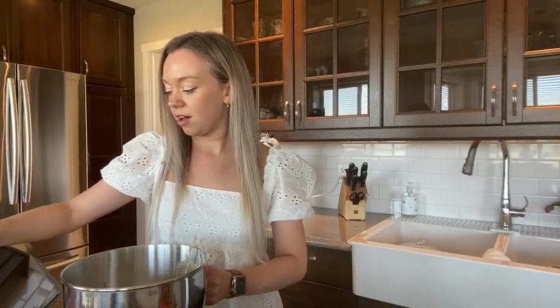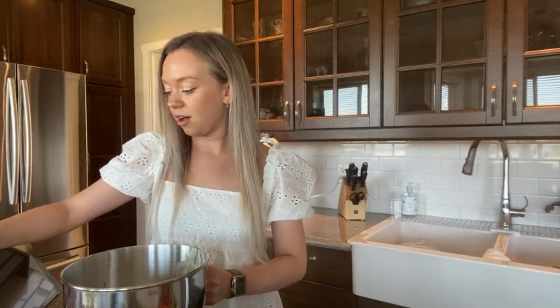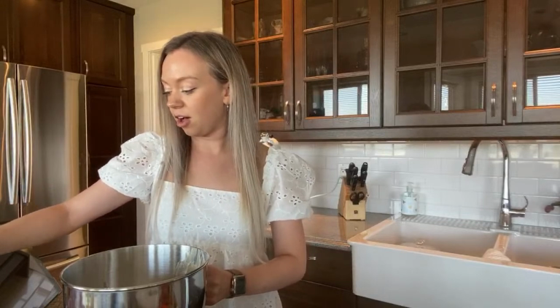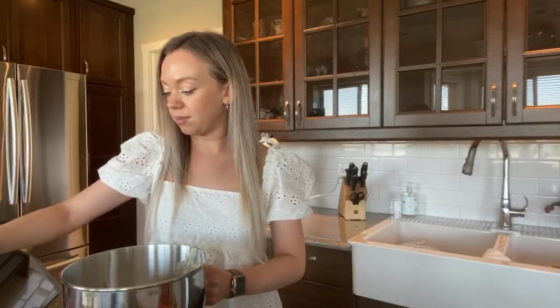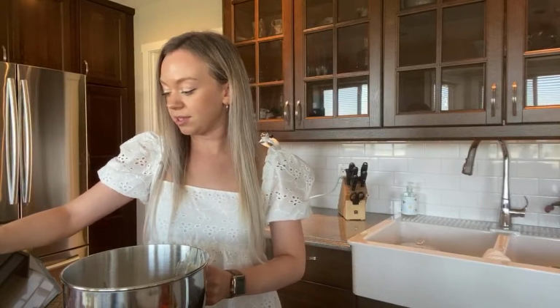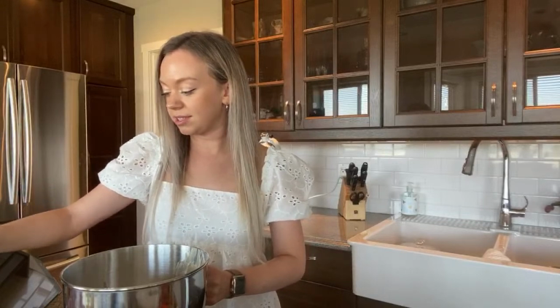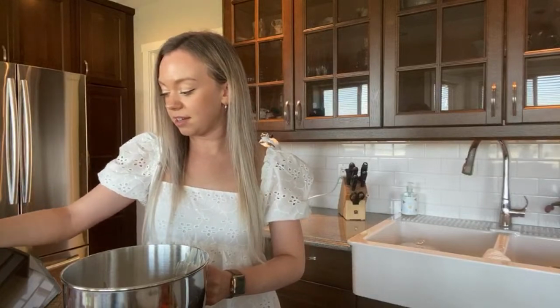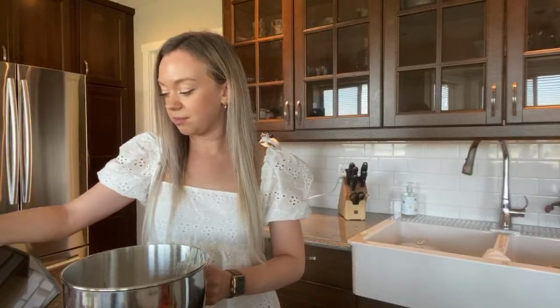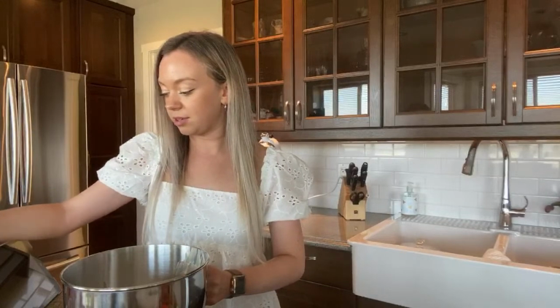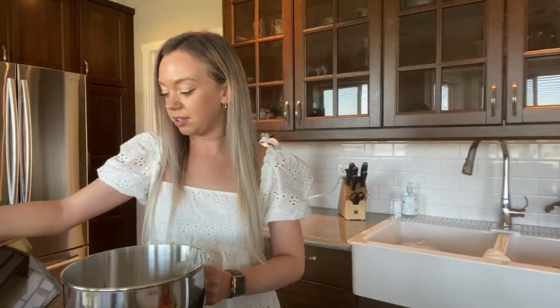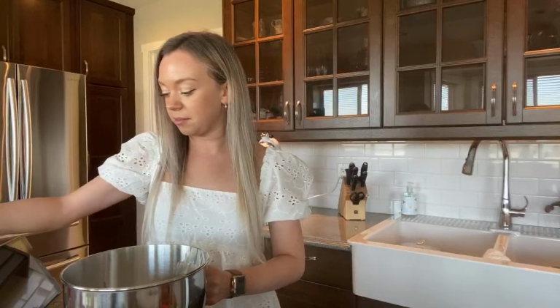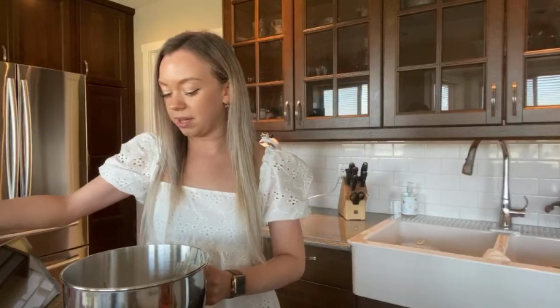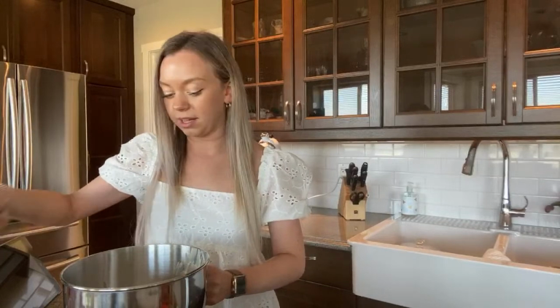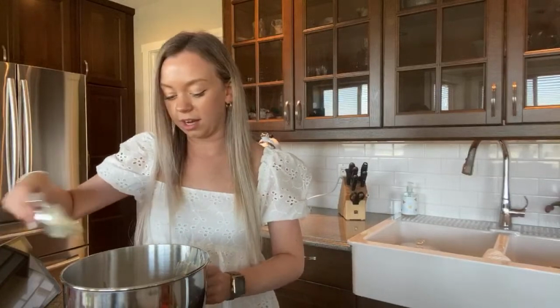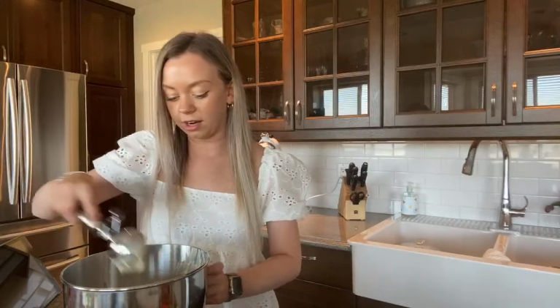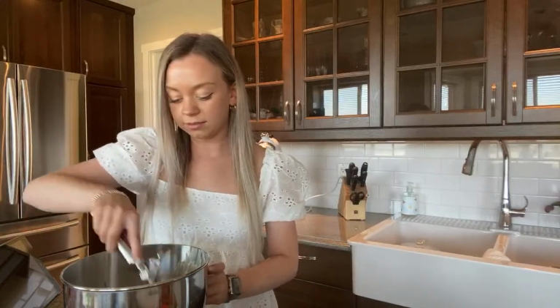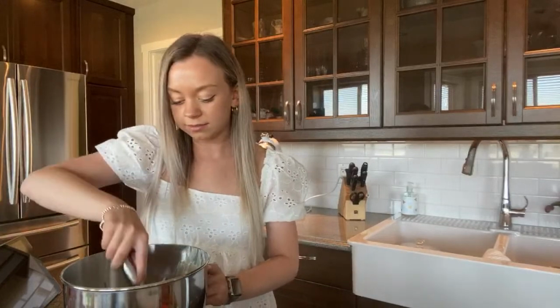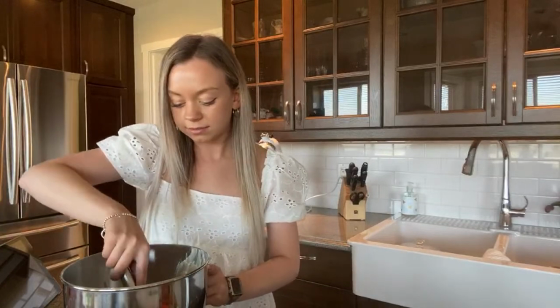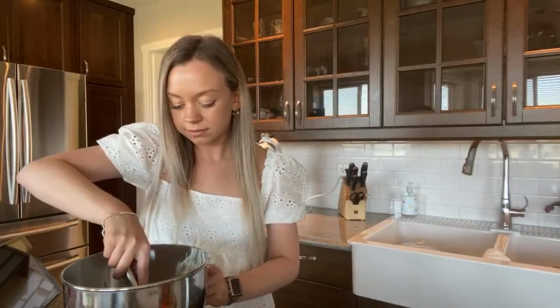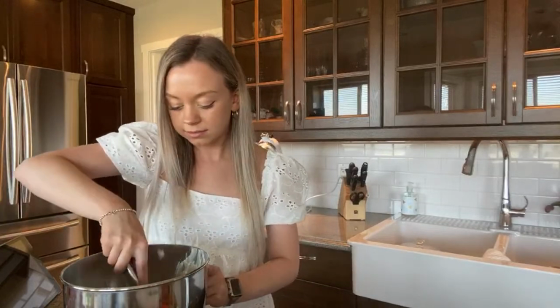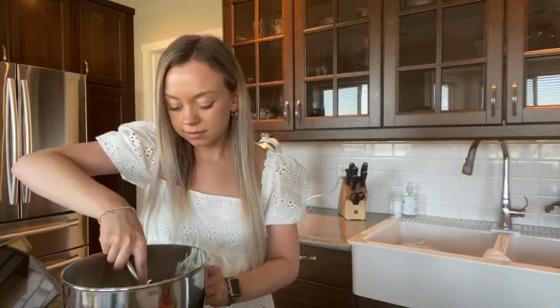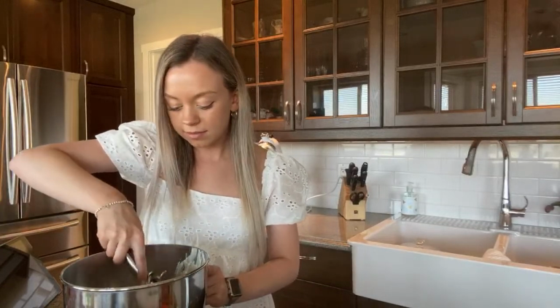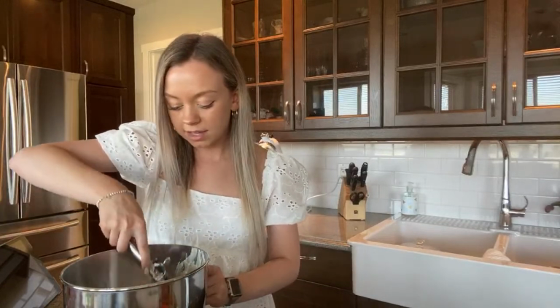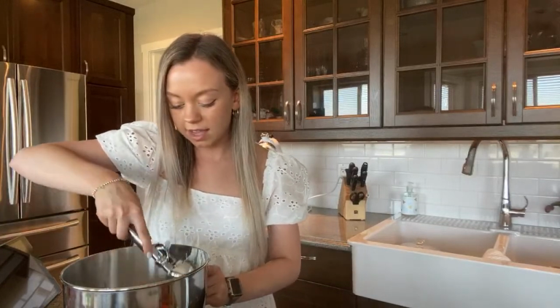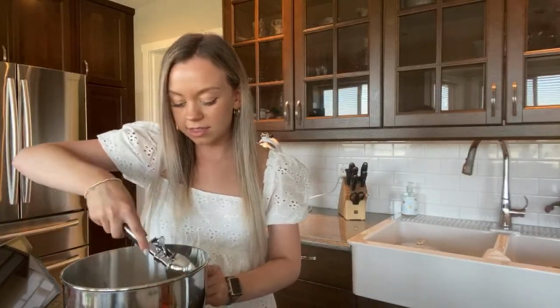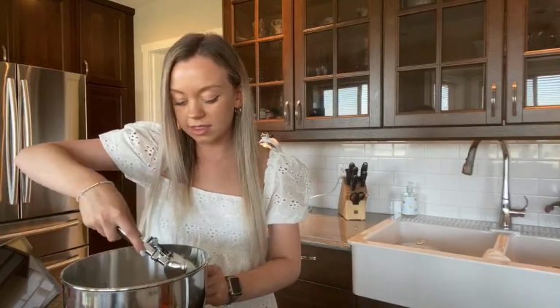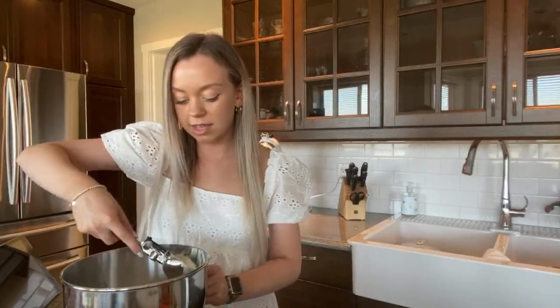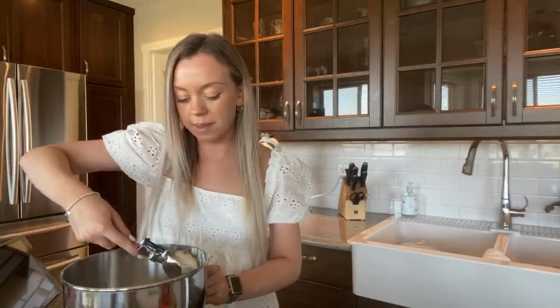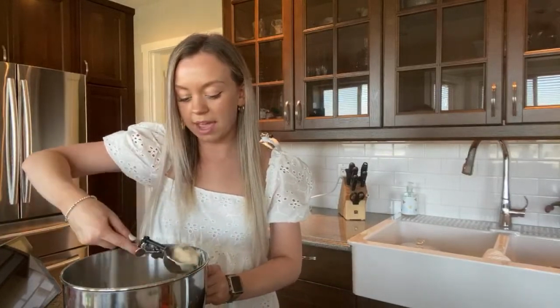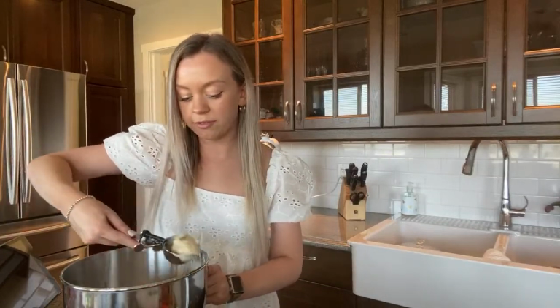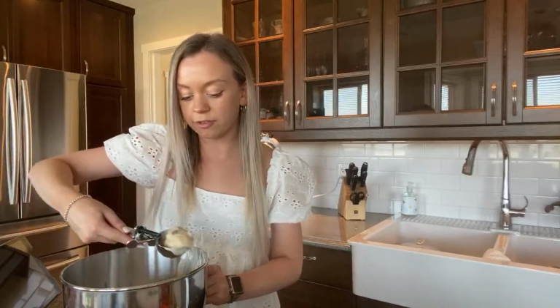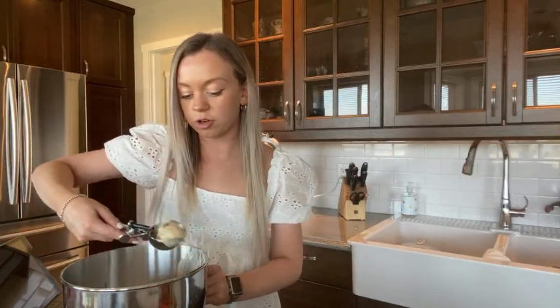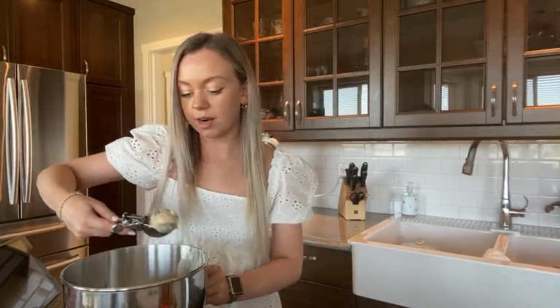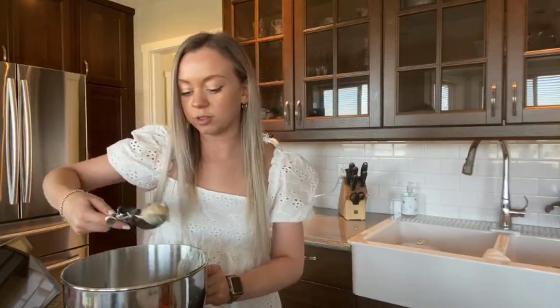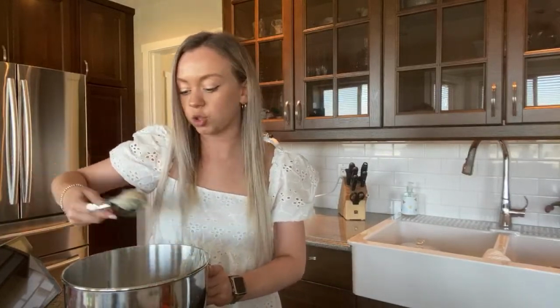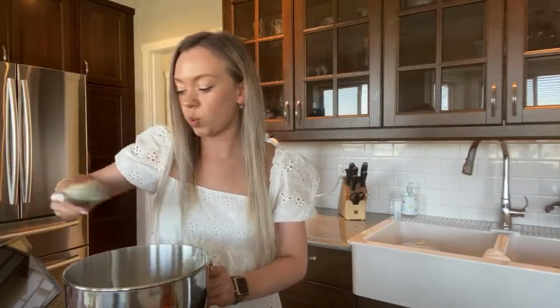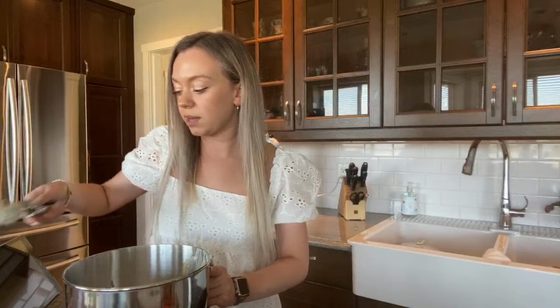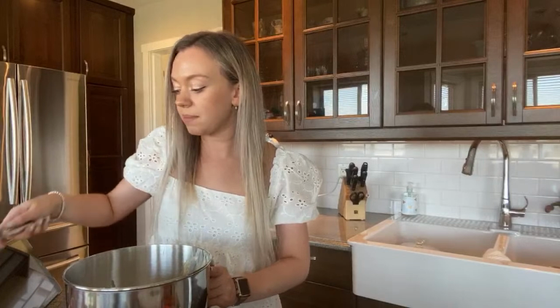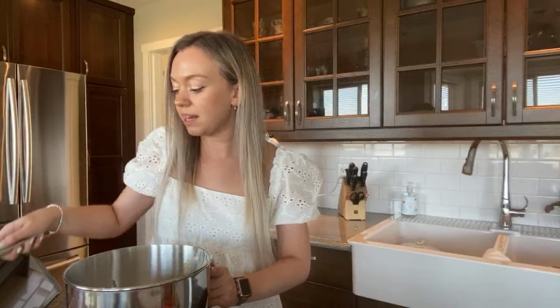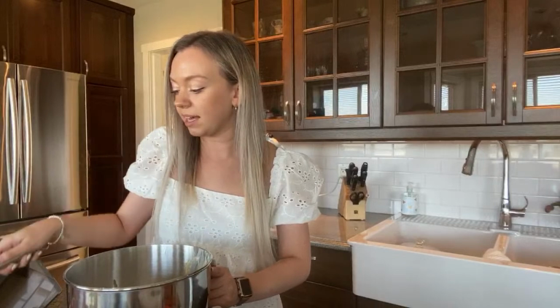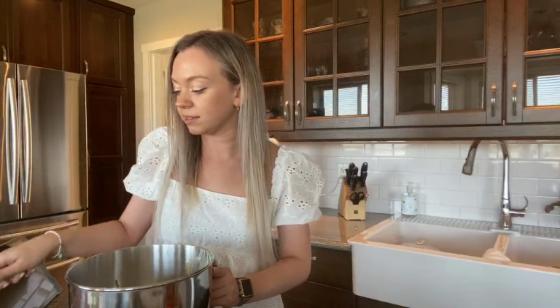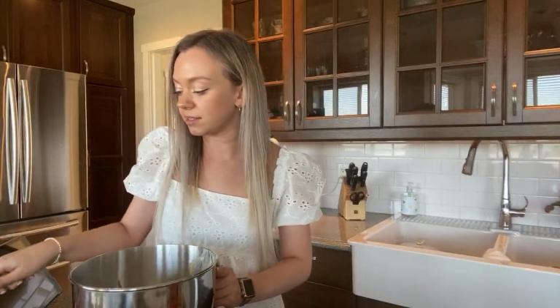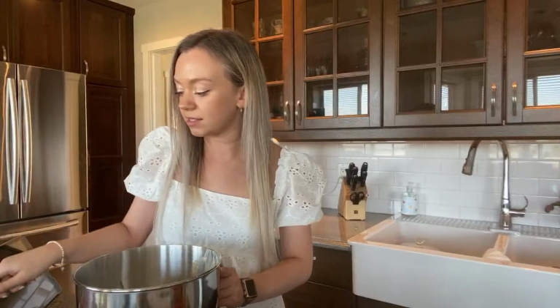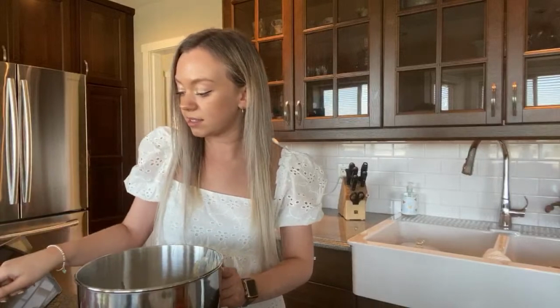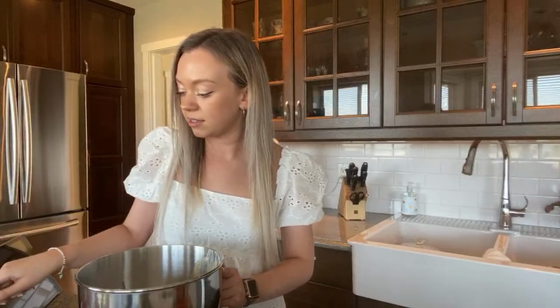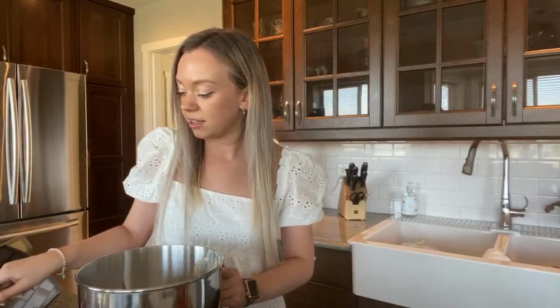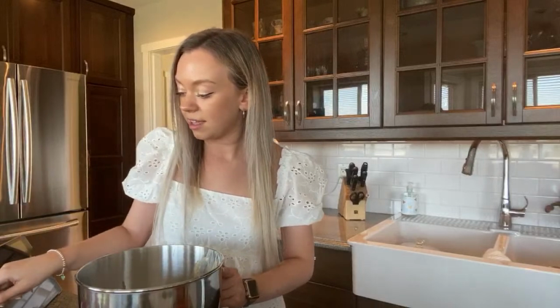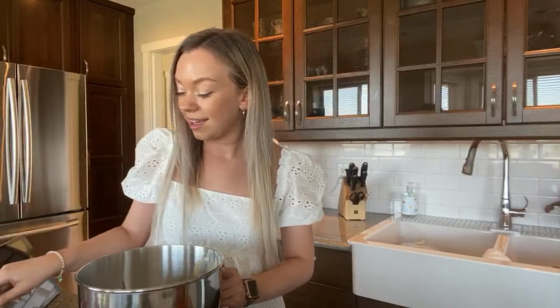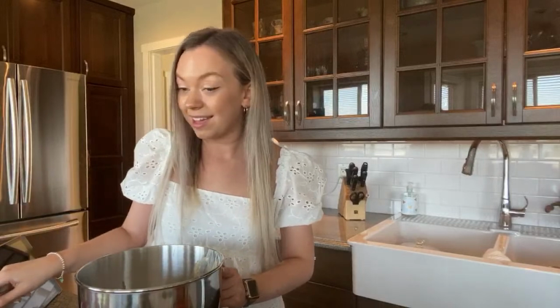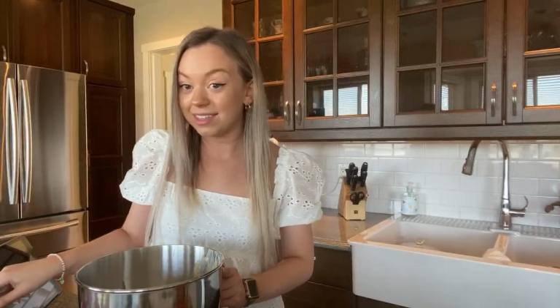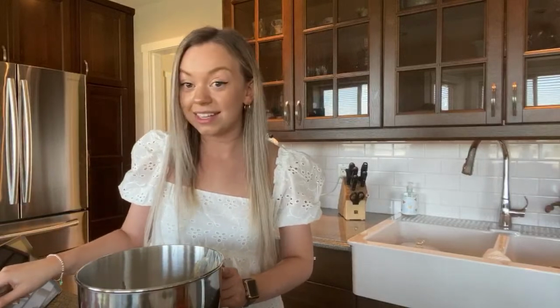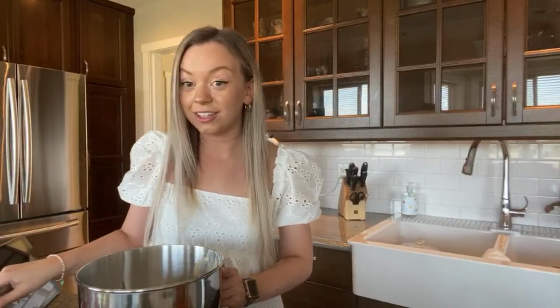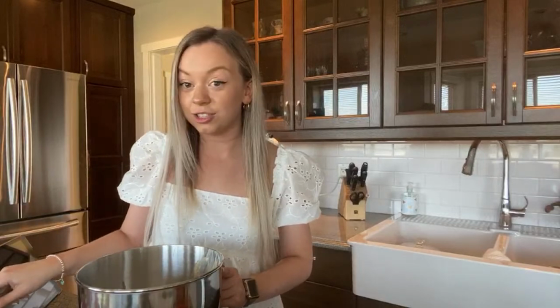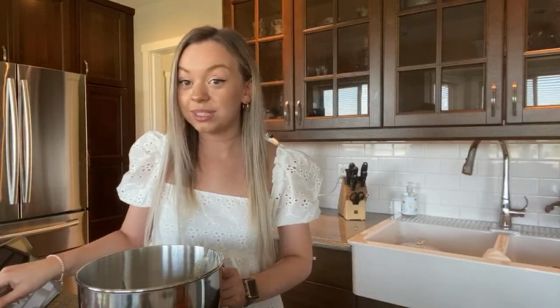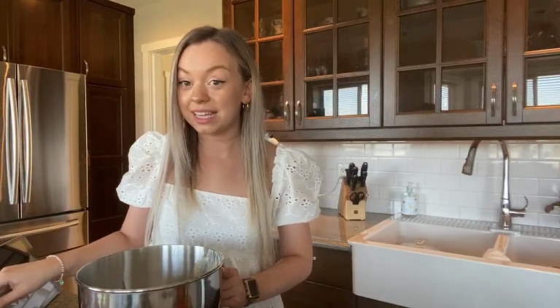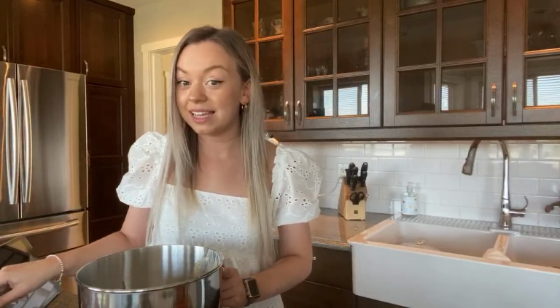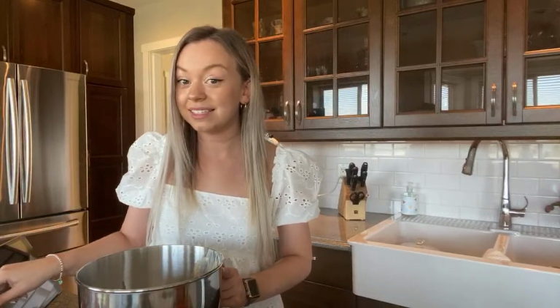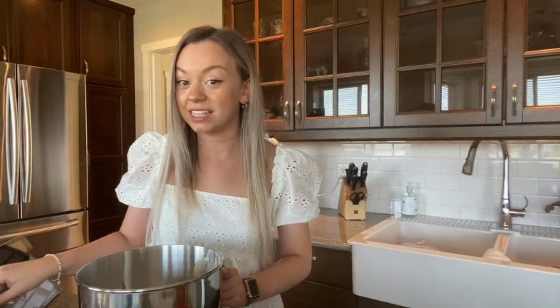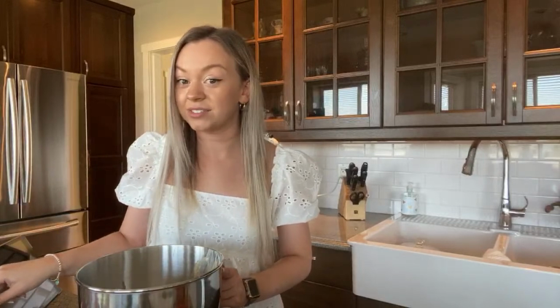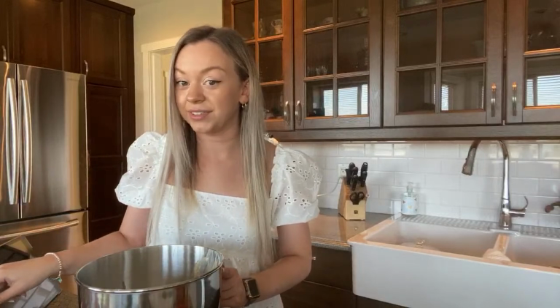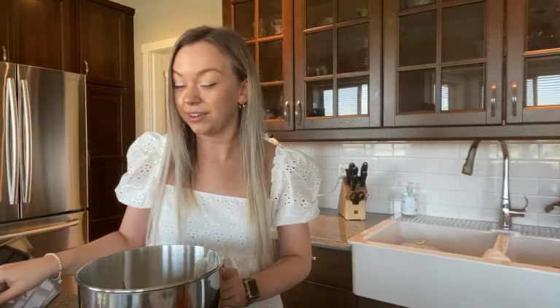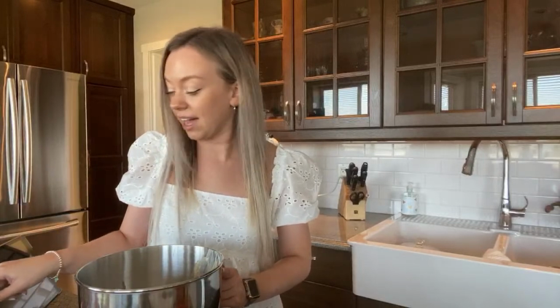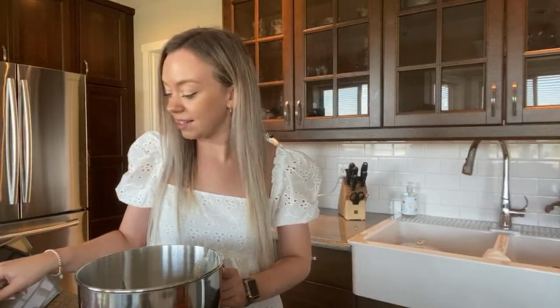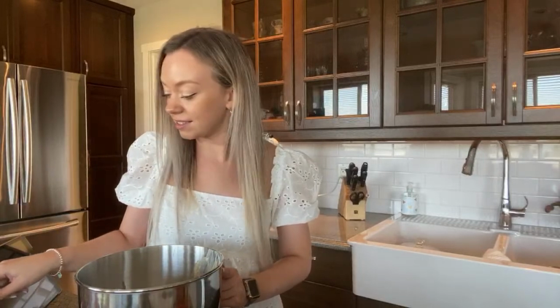Almost done putting them in here — then they bake for around 20 minutes and I'll do a taste test for you guys!